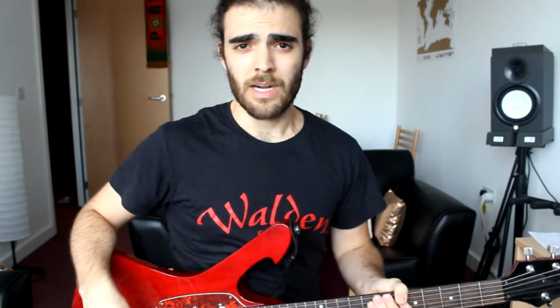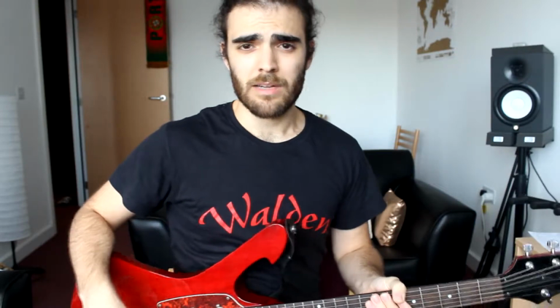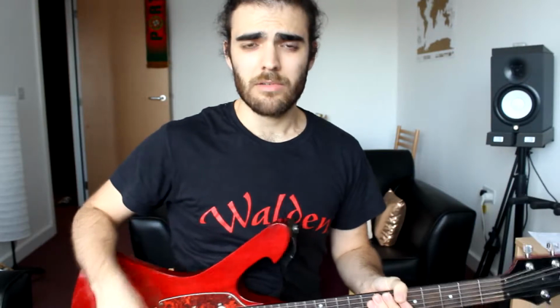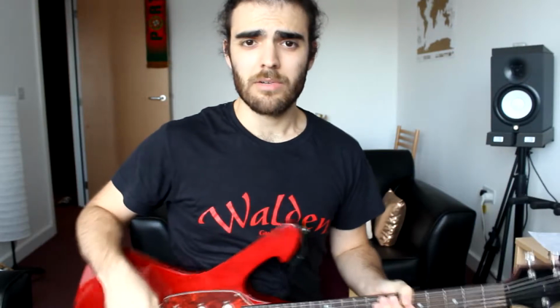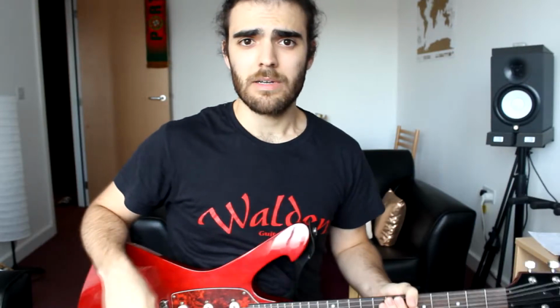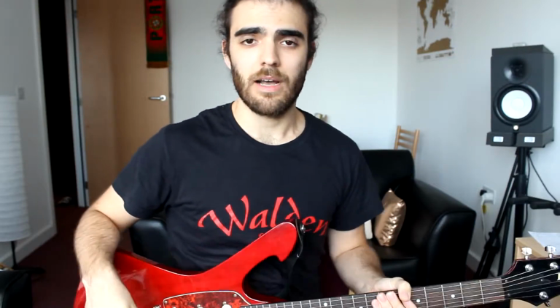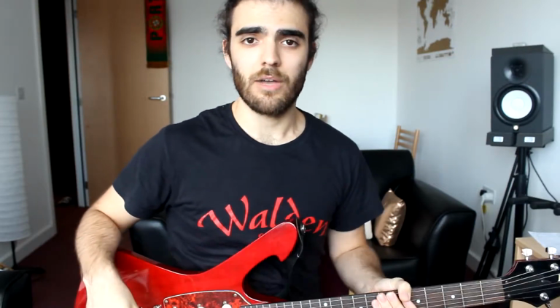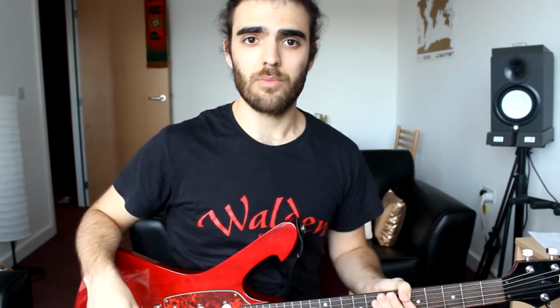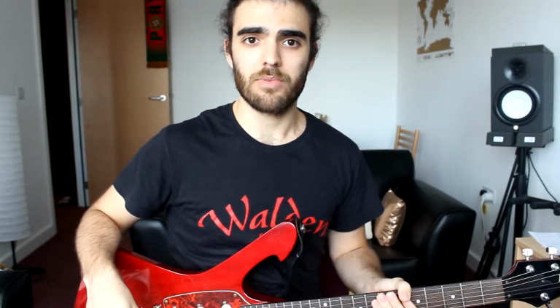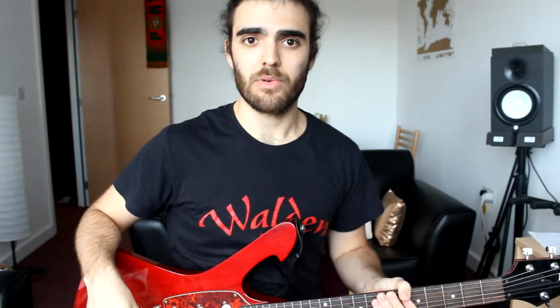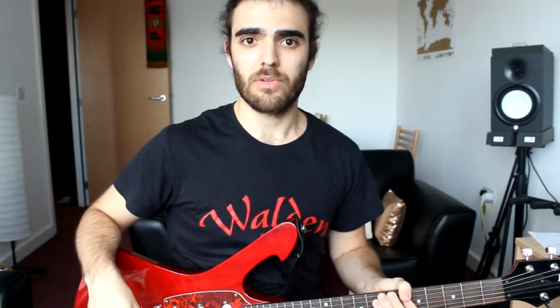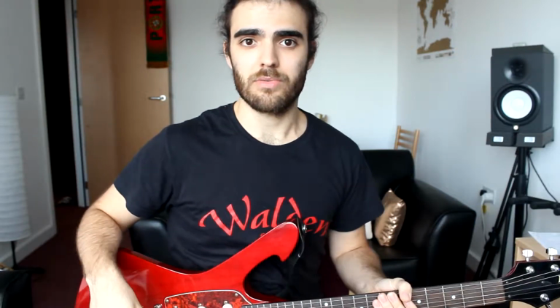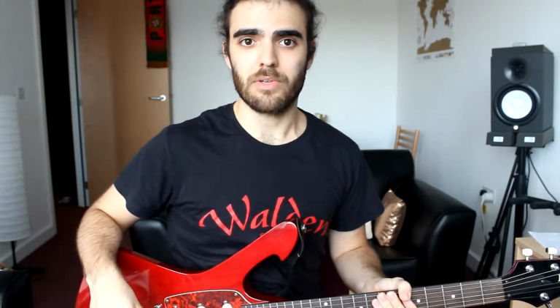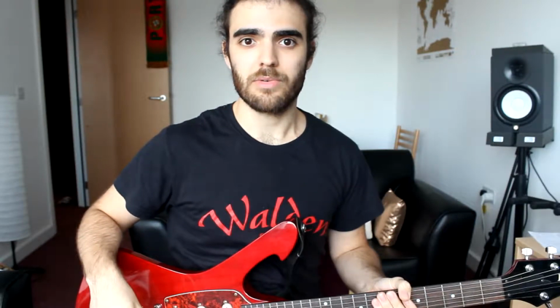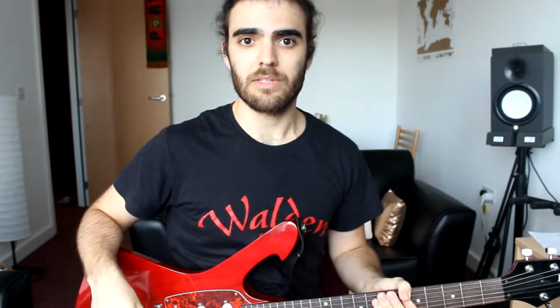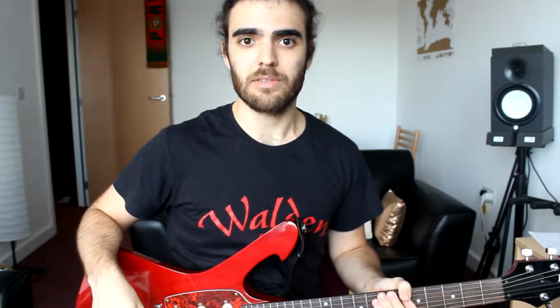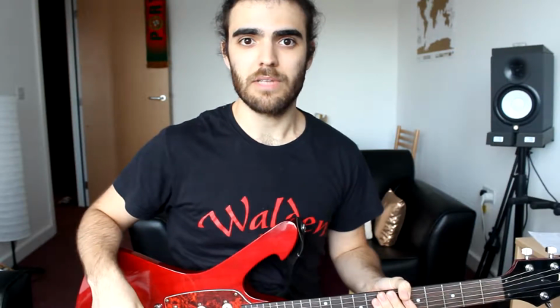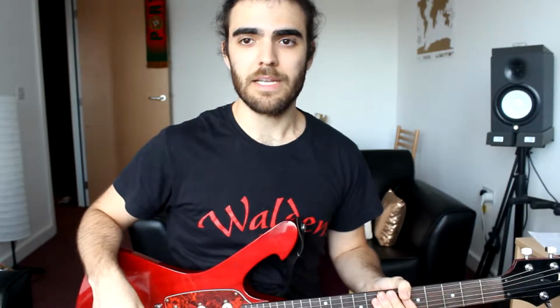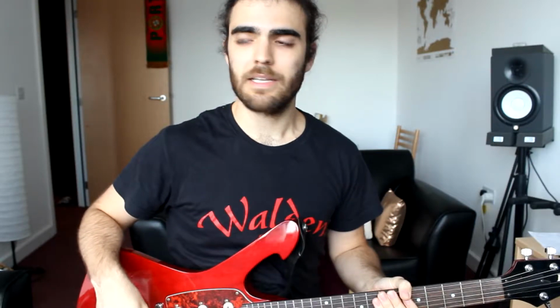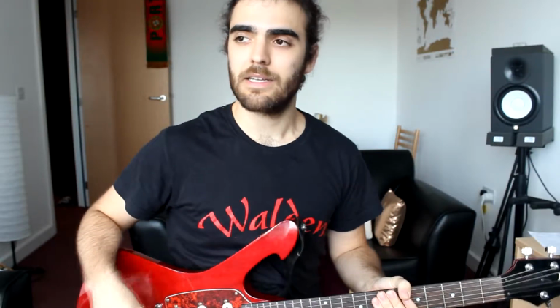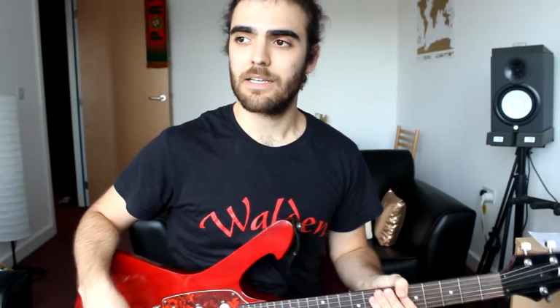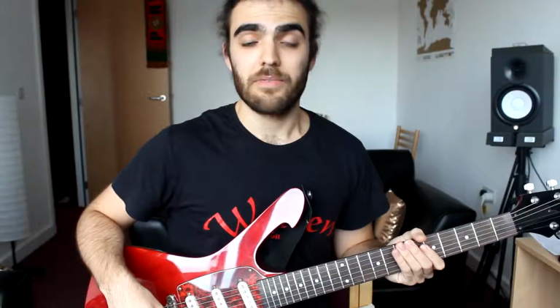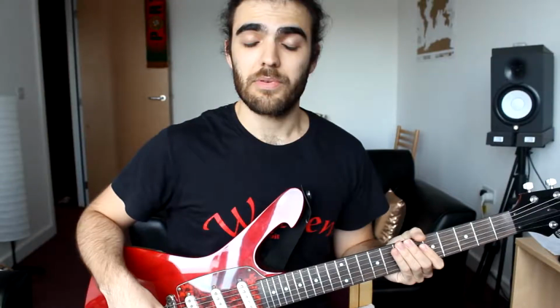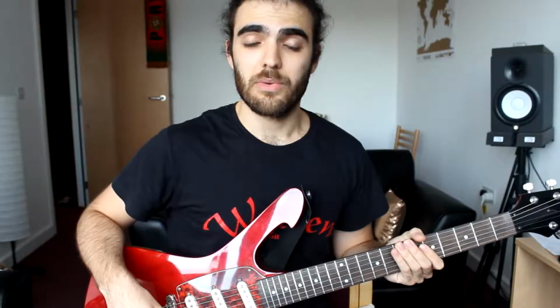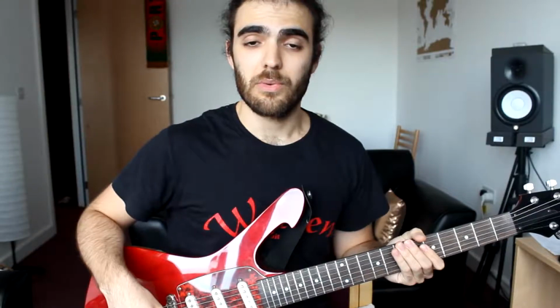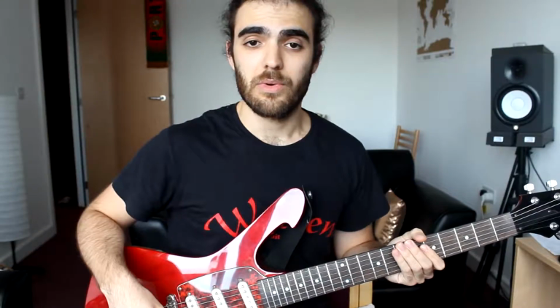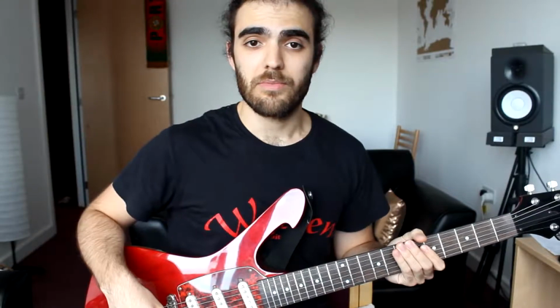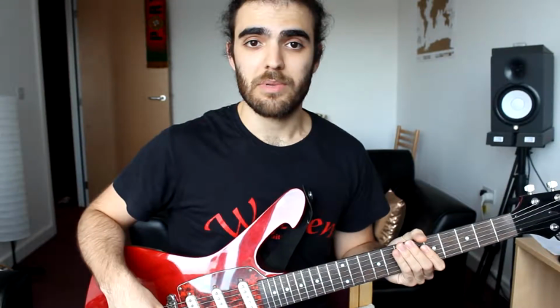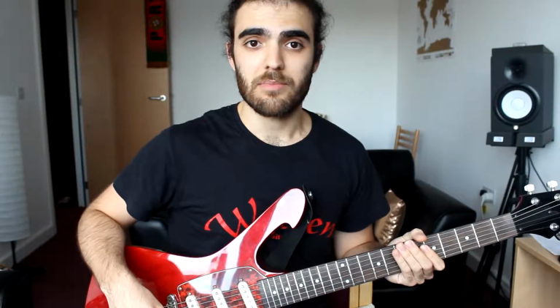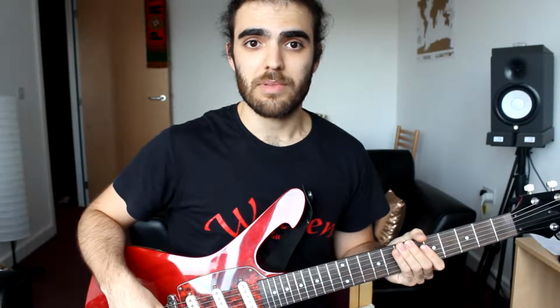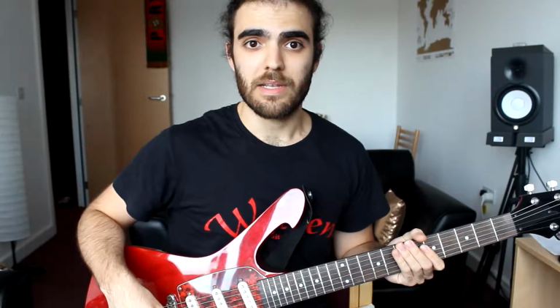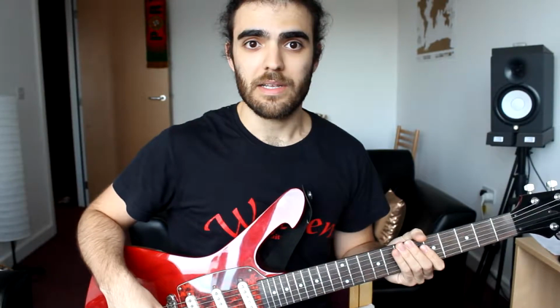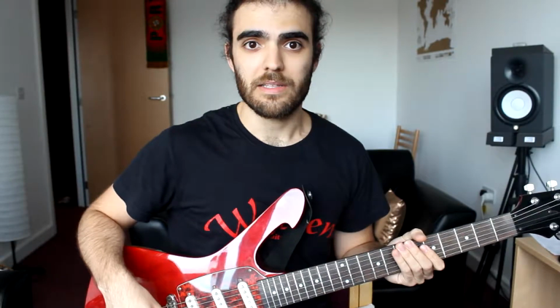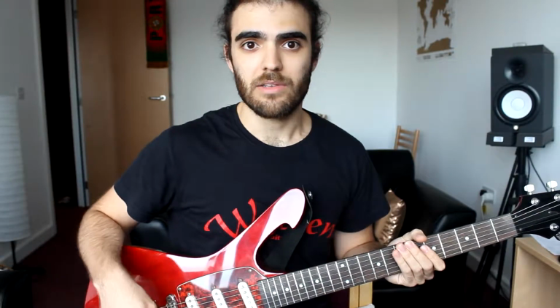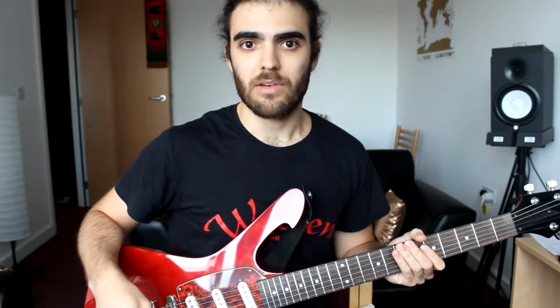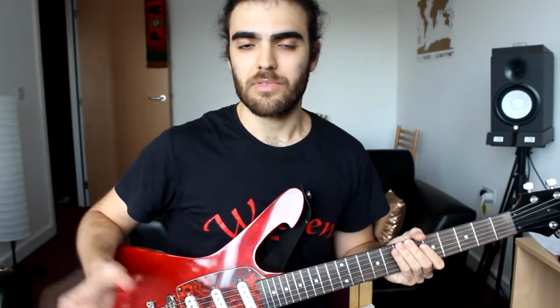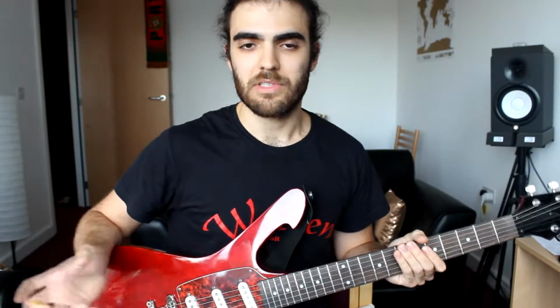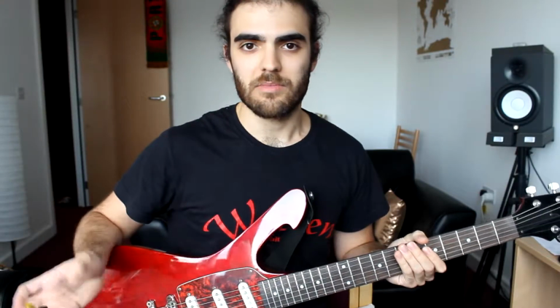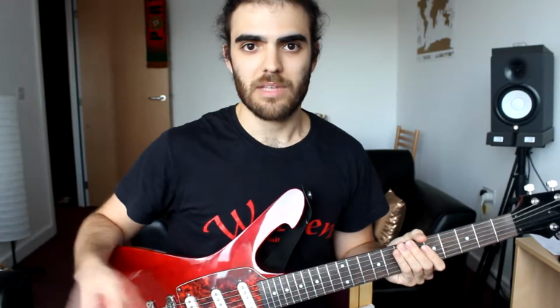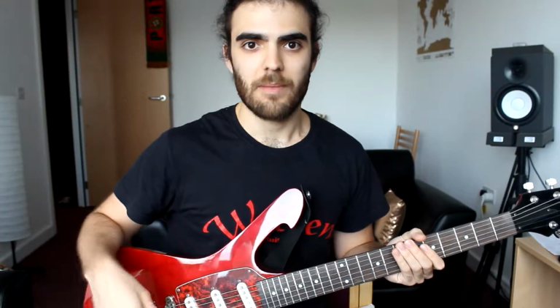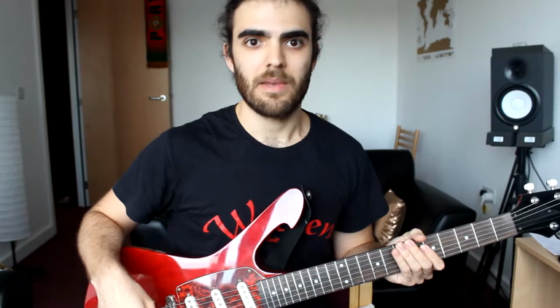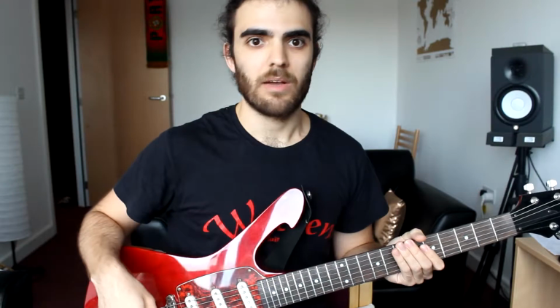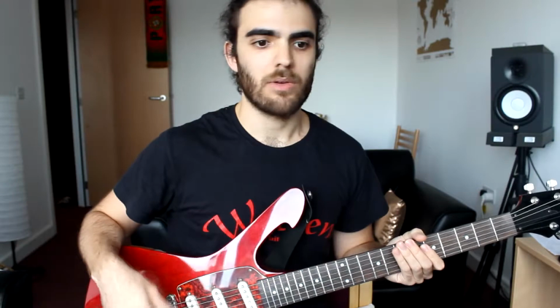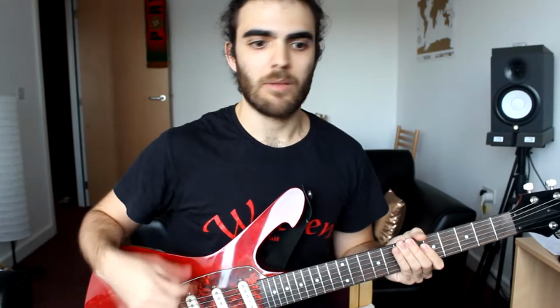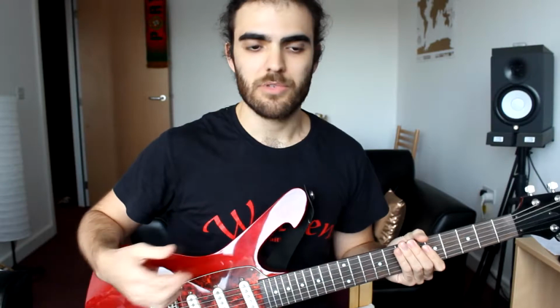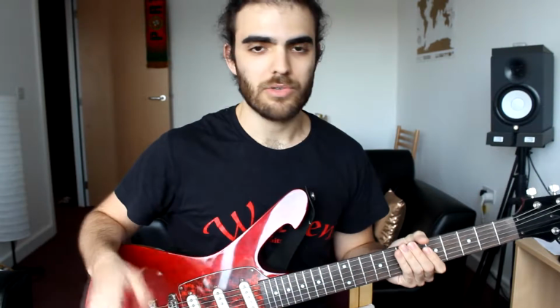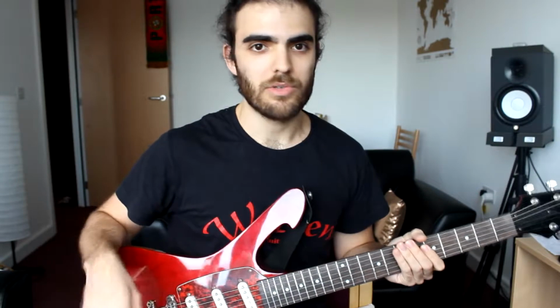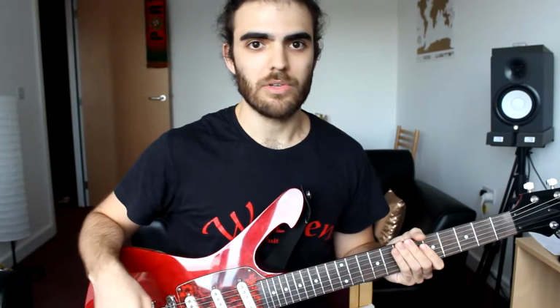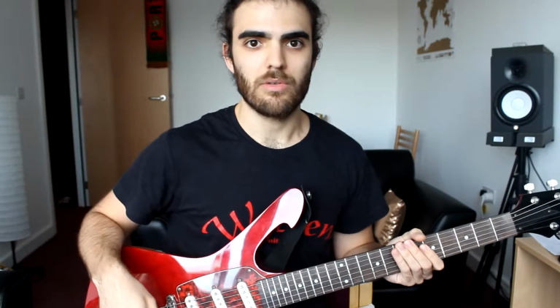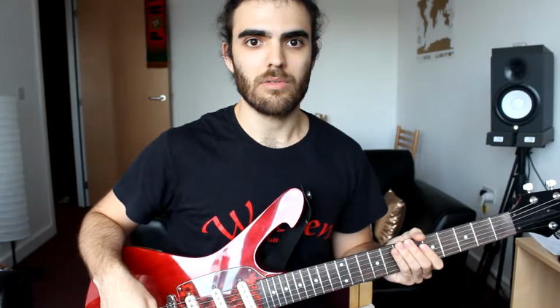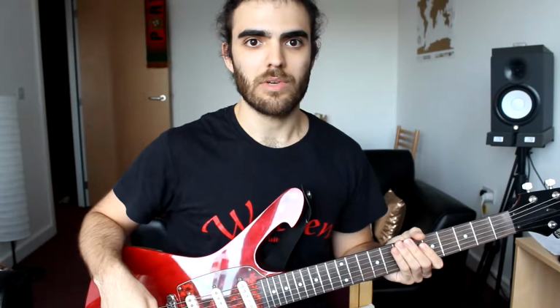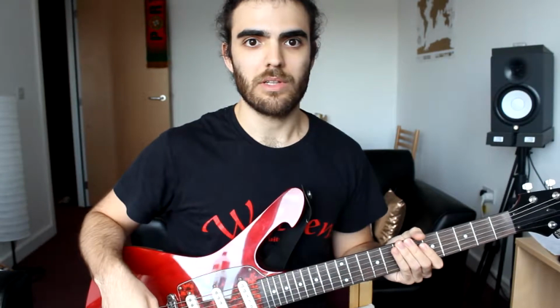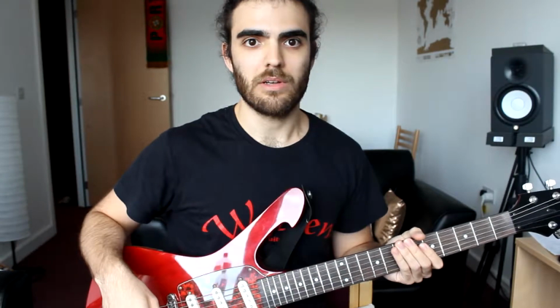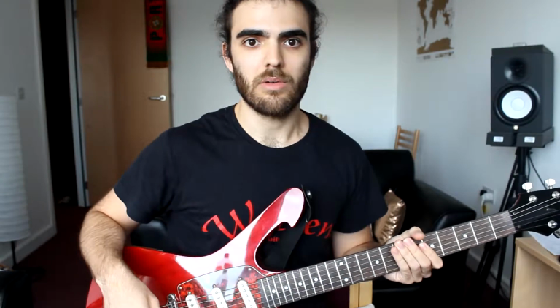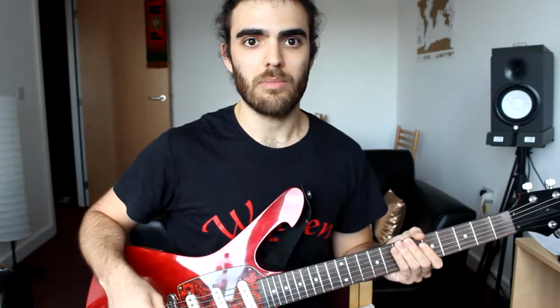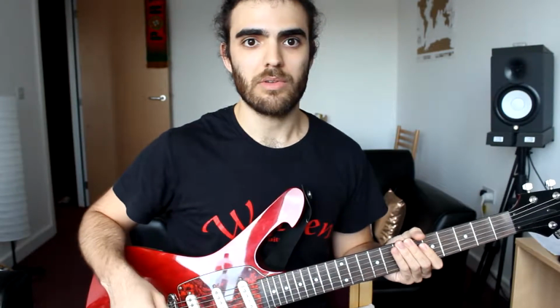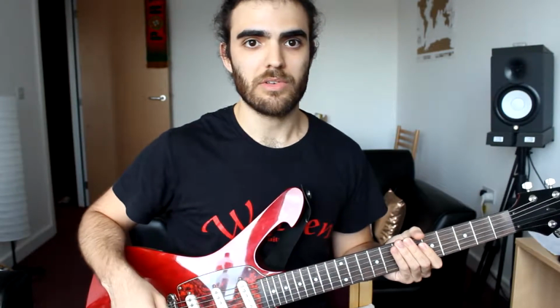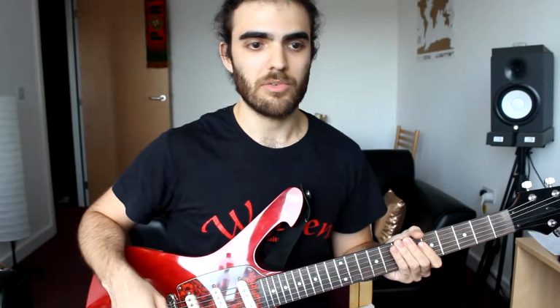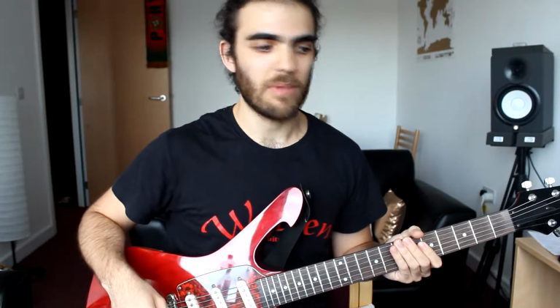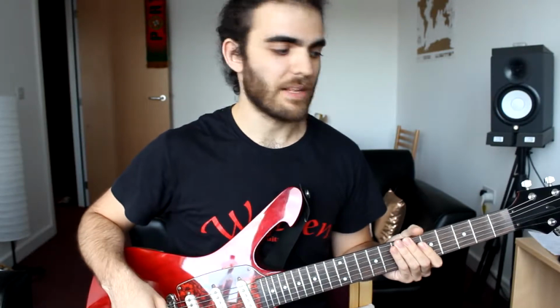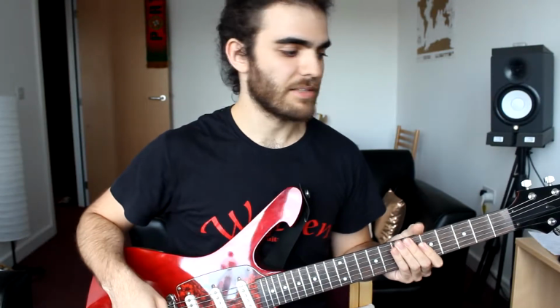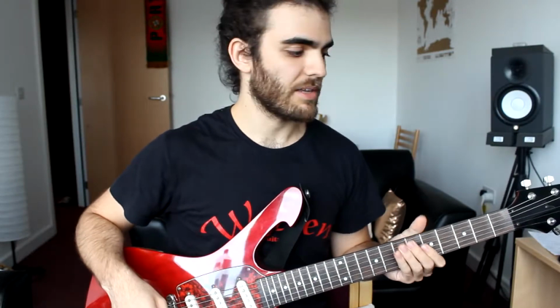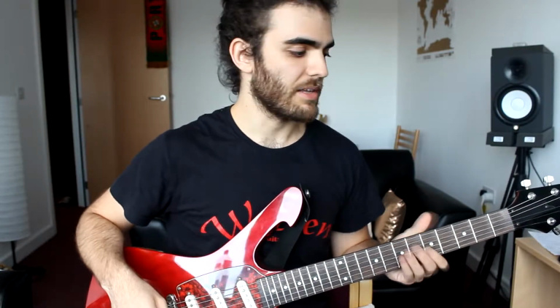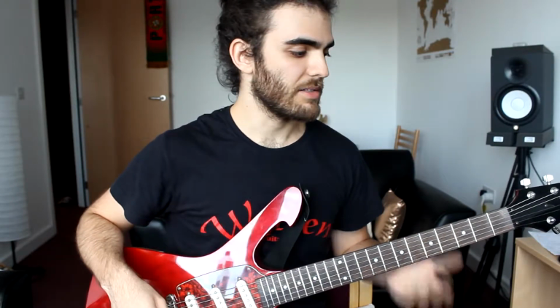I hope you're all doing great today. If you have been playing guitar for some time now, I'm sure you already know about the chromatic scale.